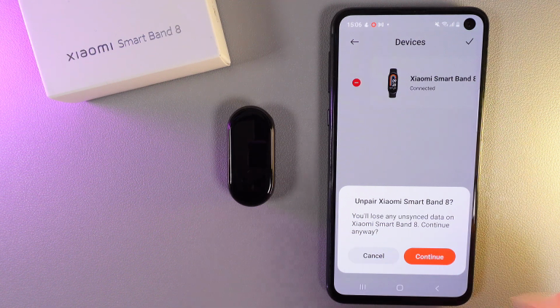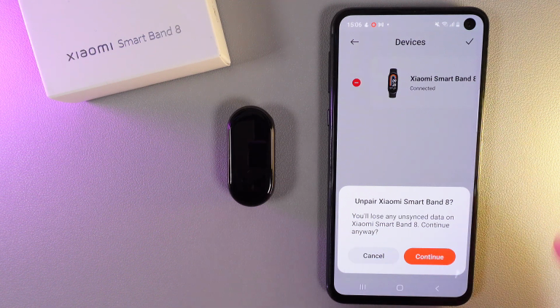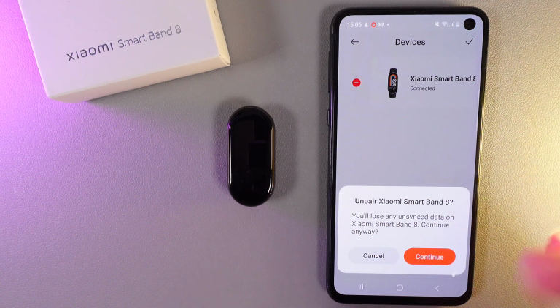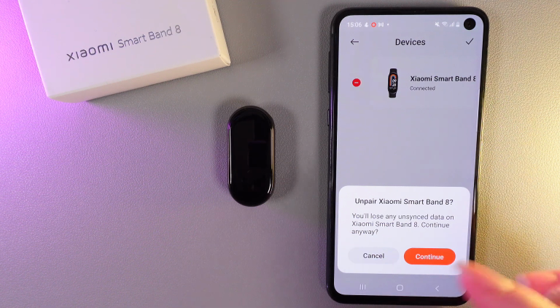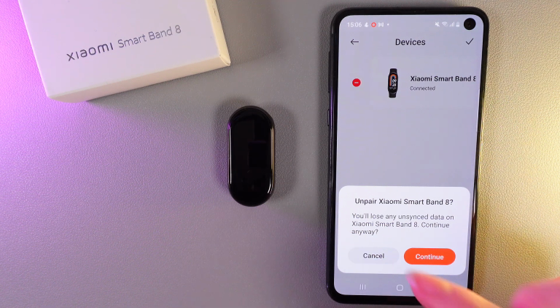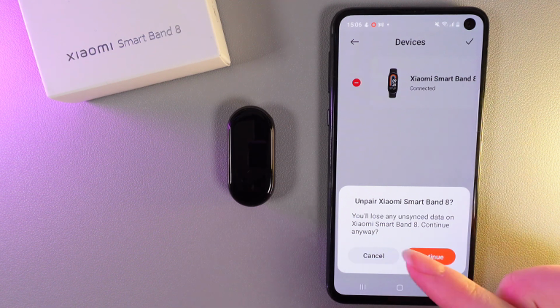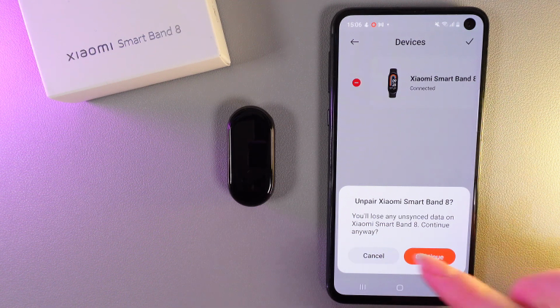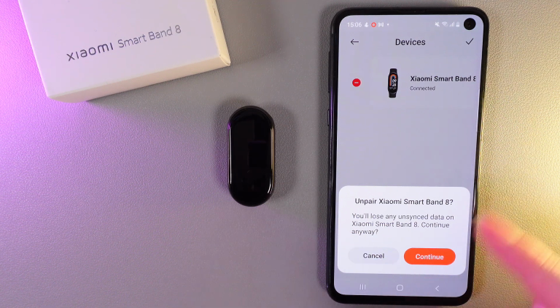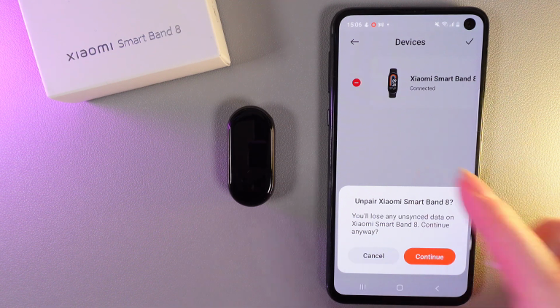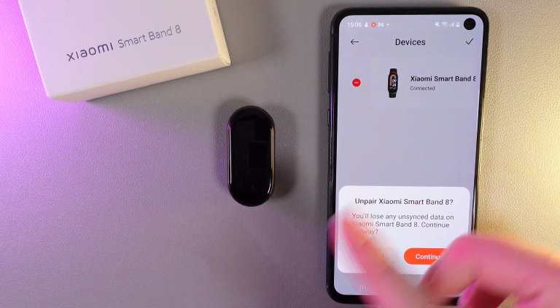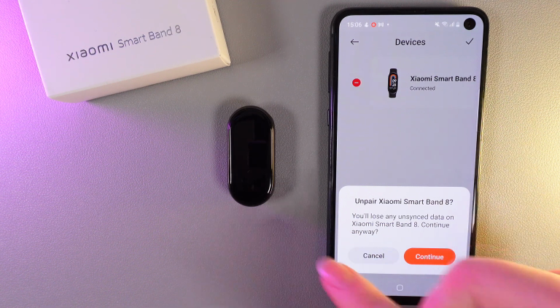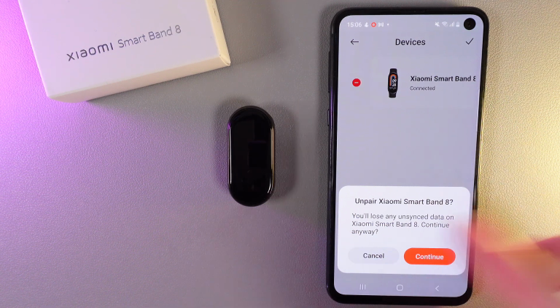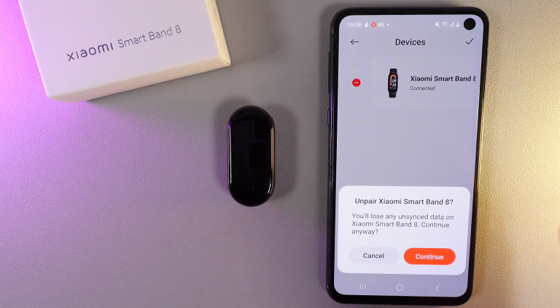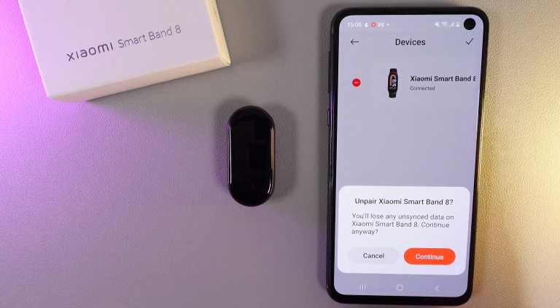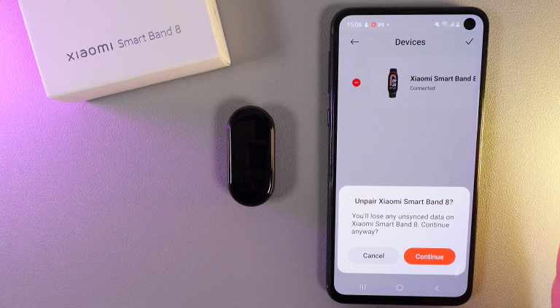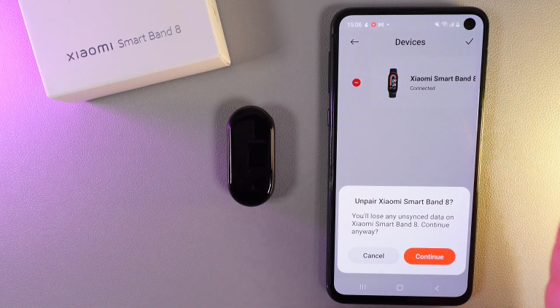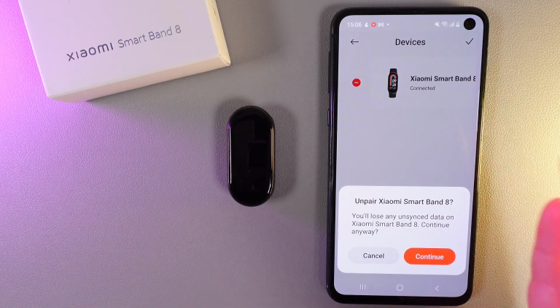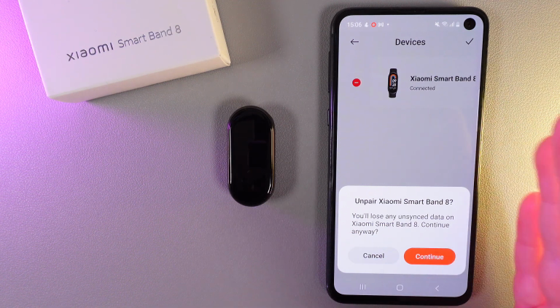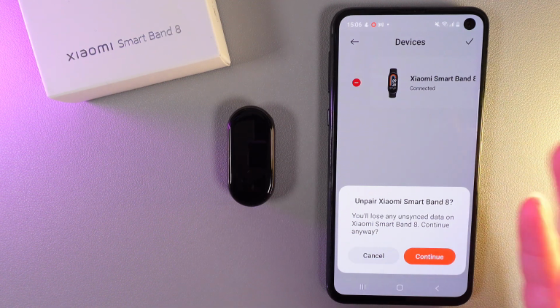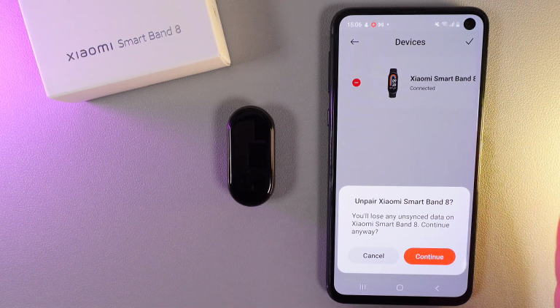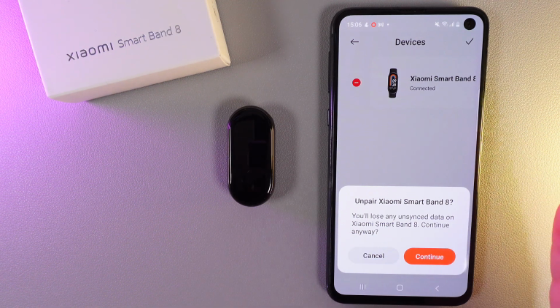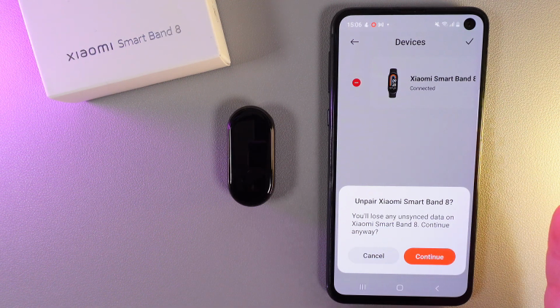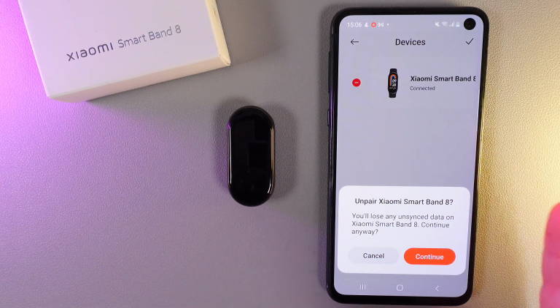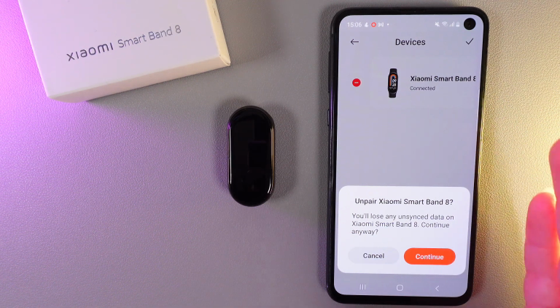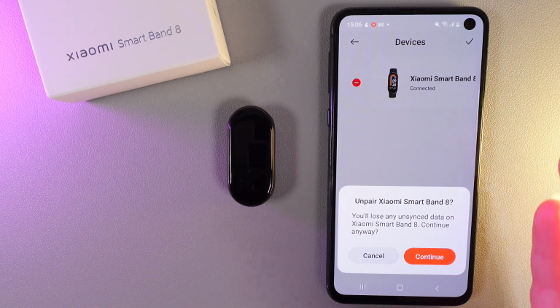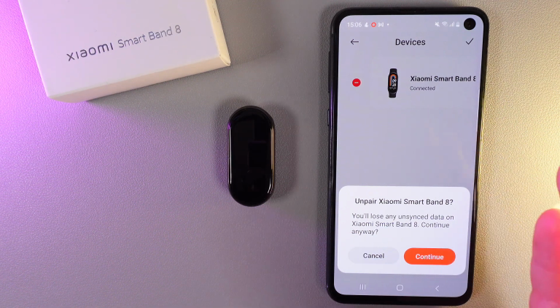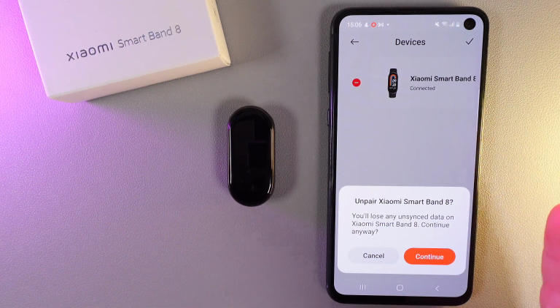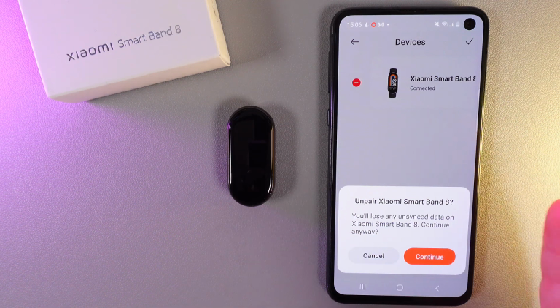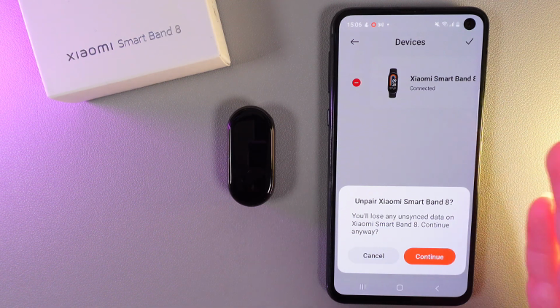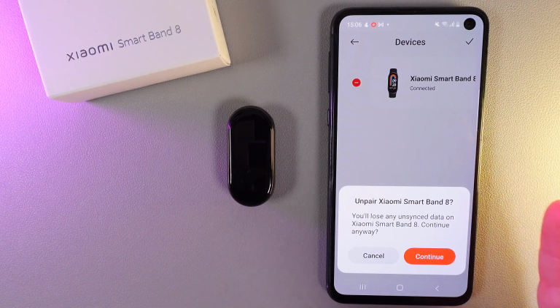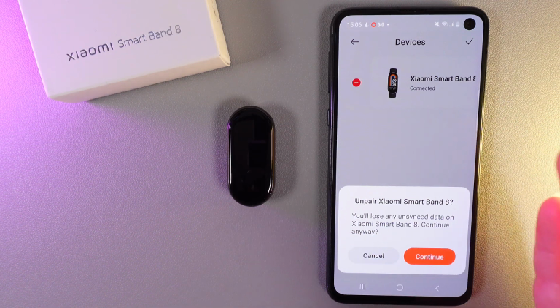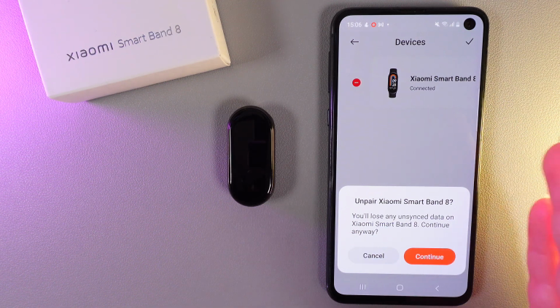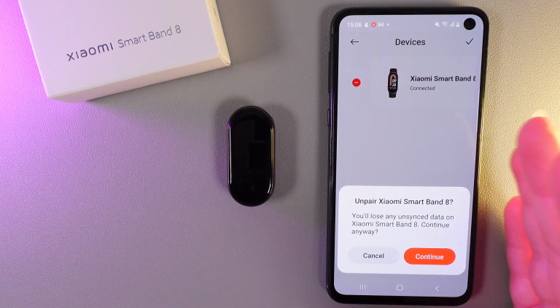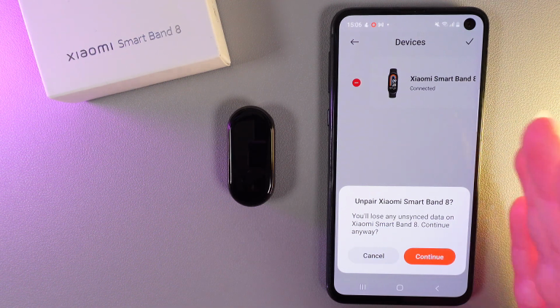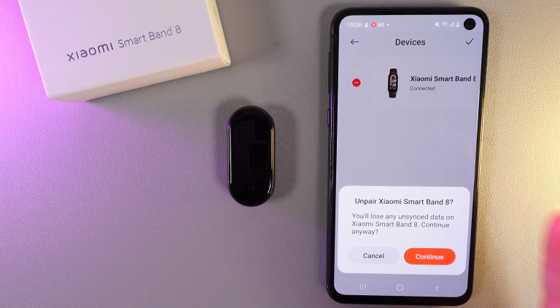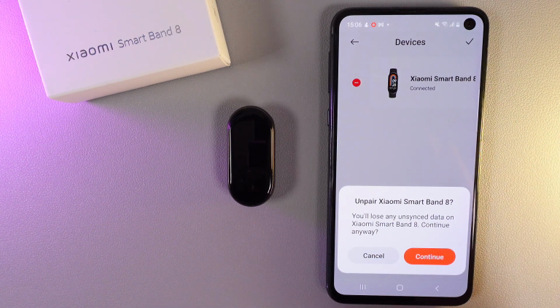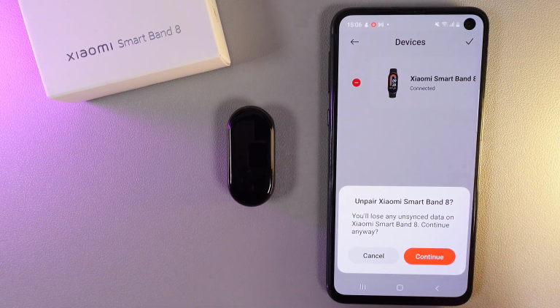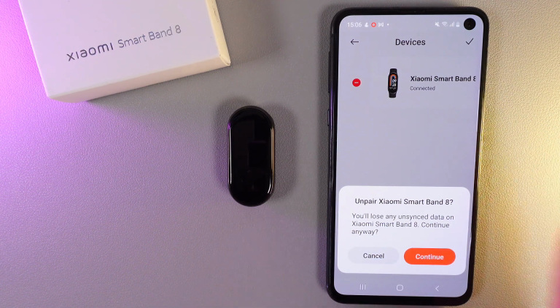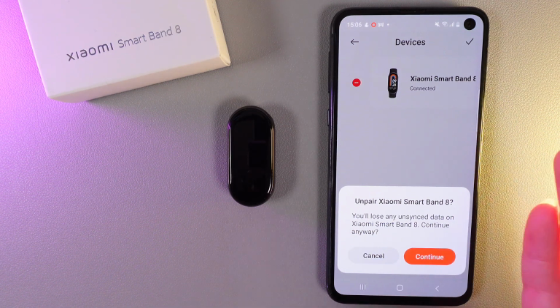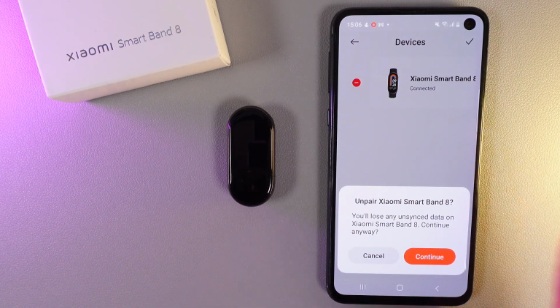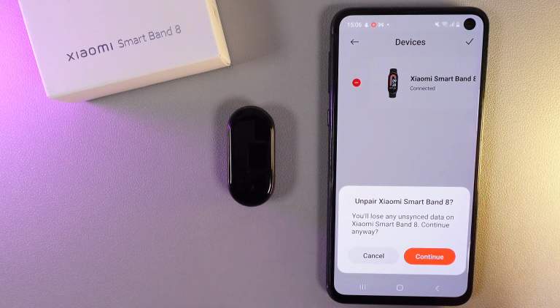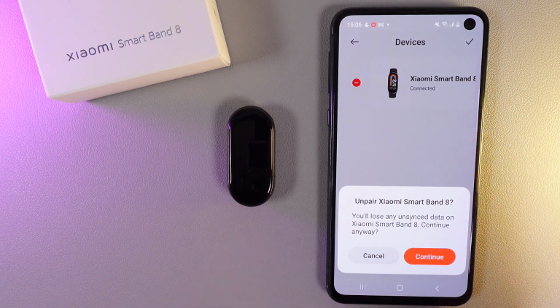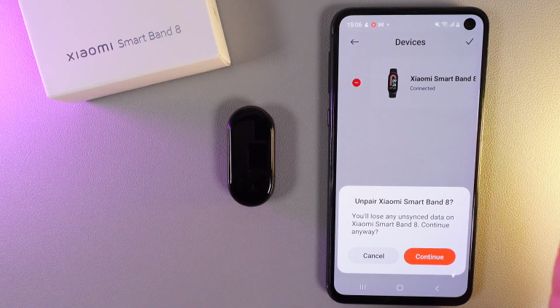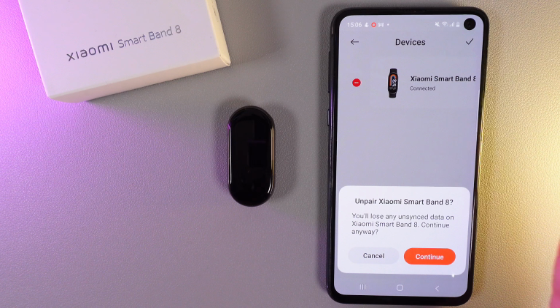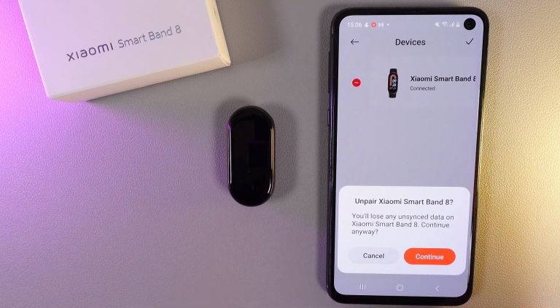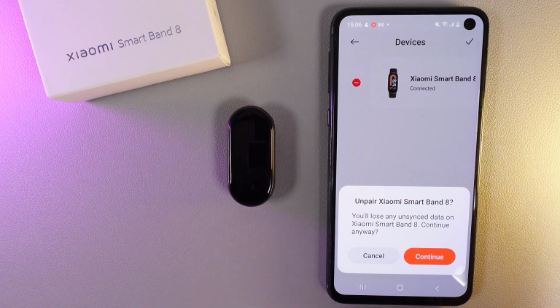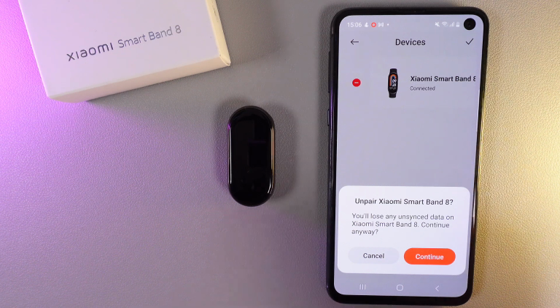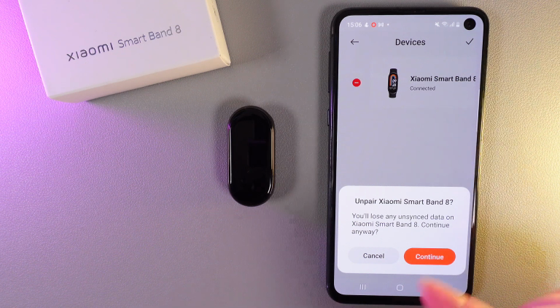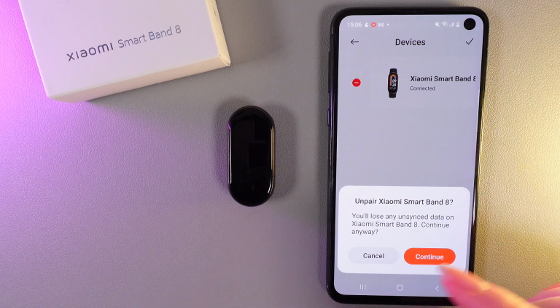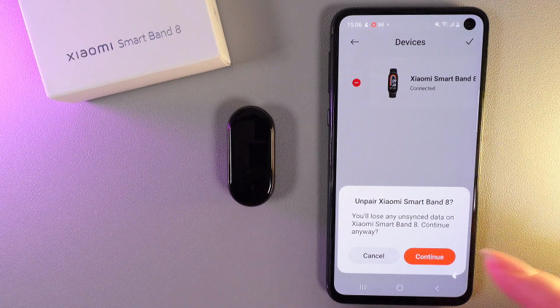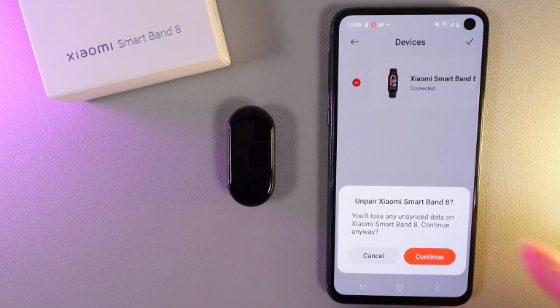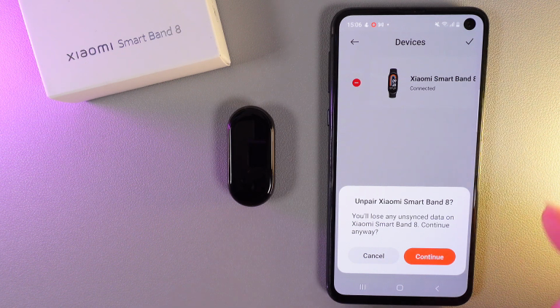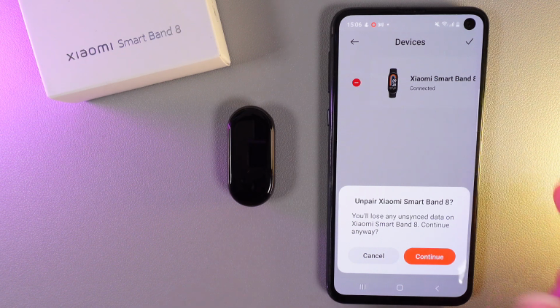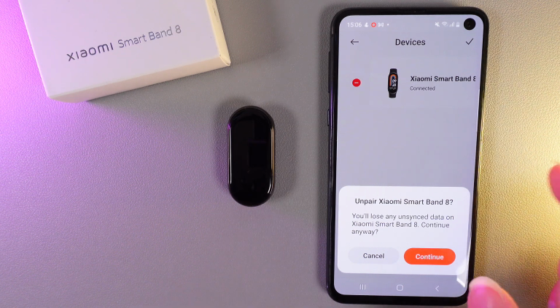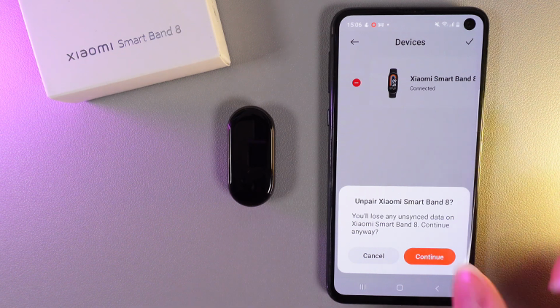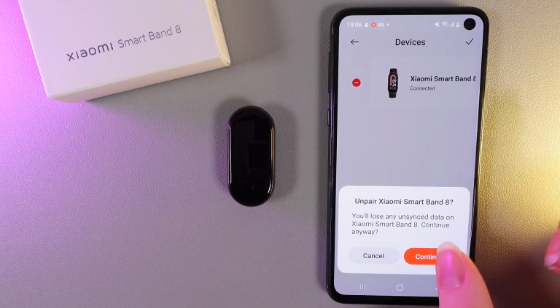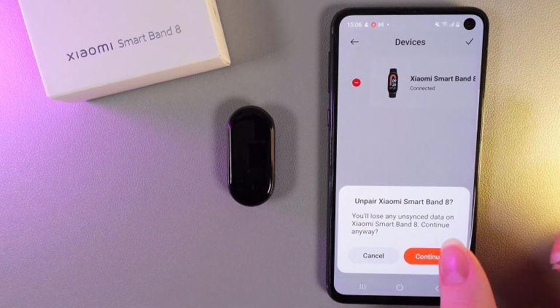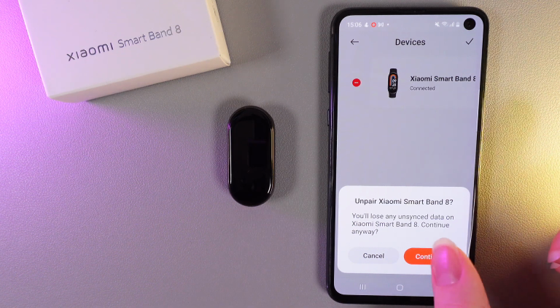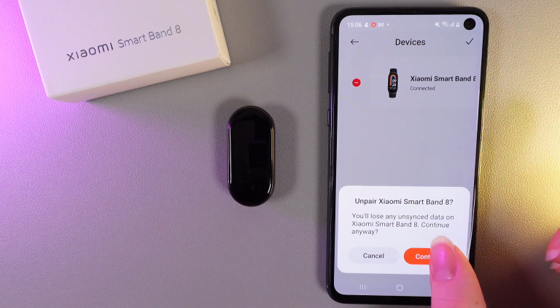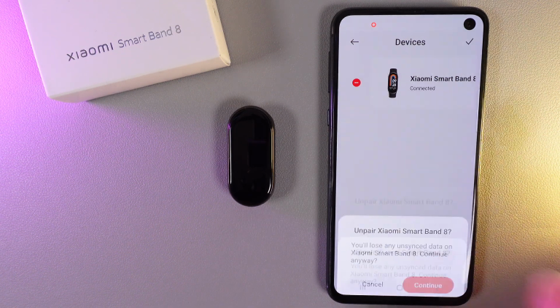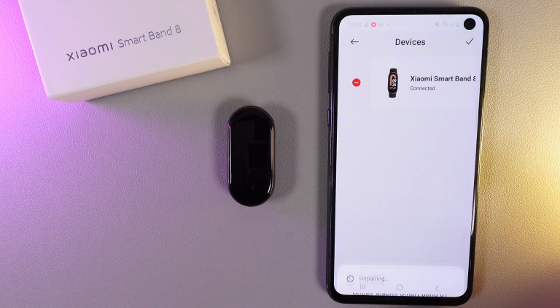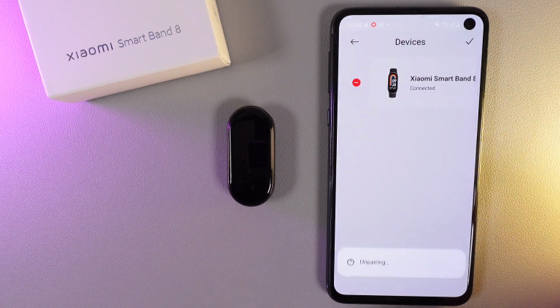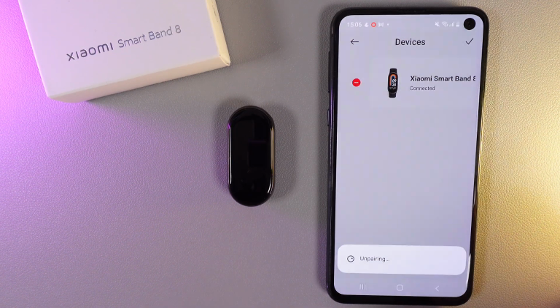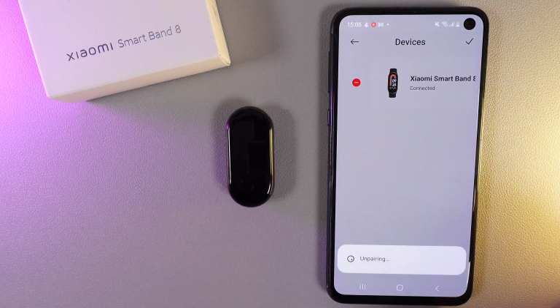You can see this message which says that you'll lose any unsaved data on Xiaomi Smartband 8. Continue anyway — we click Continue.